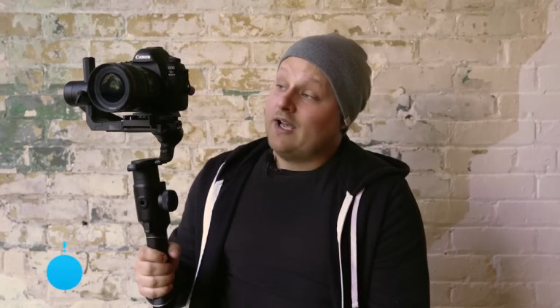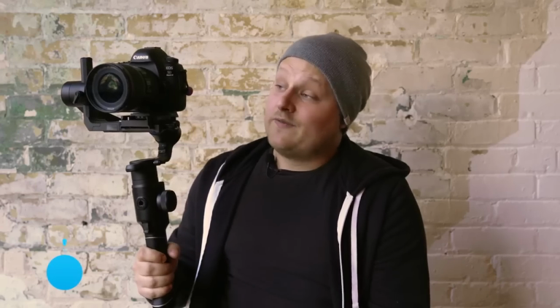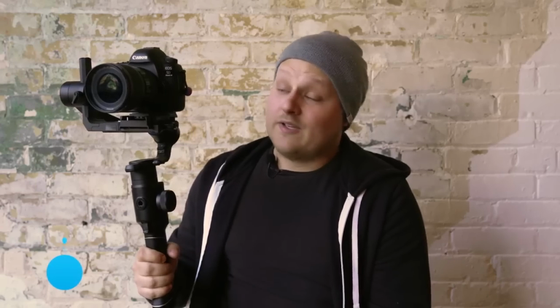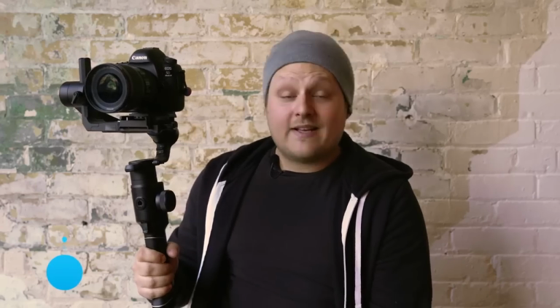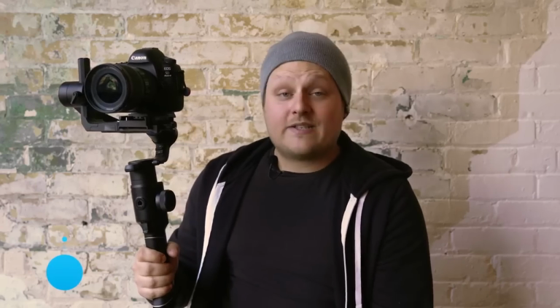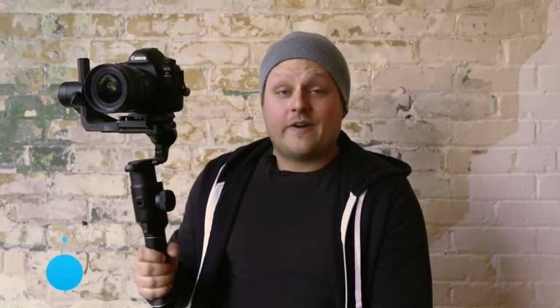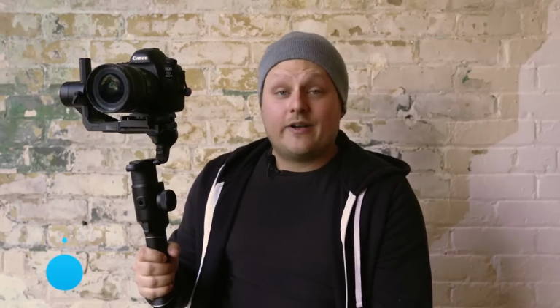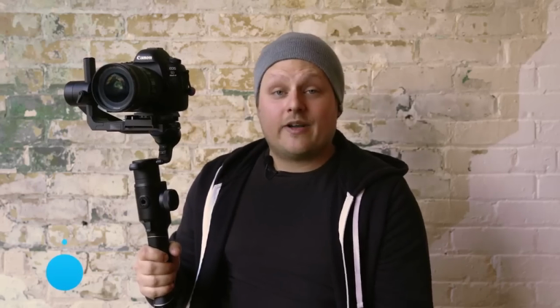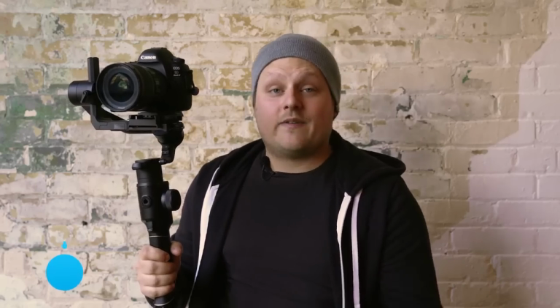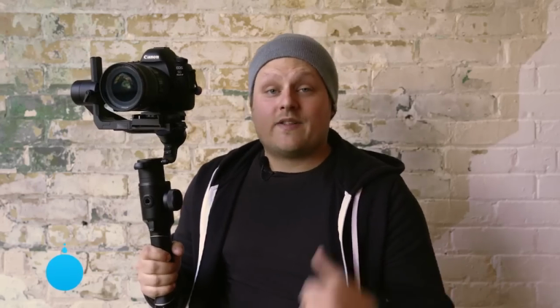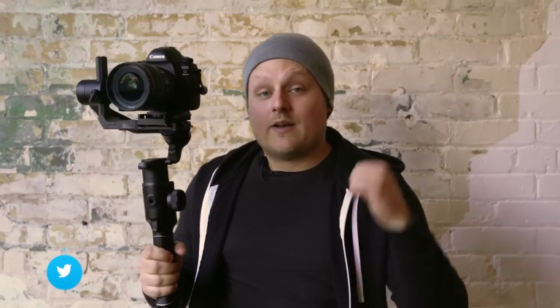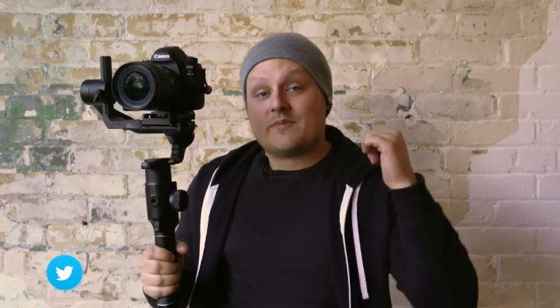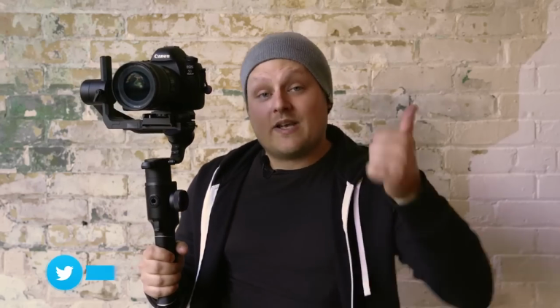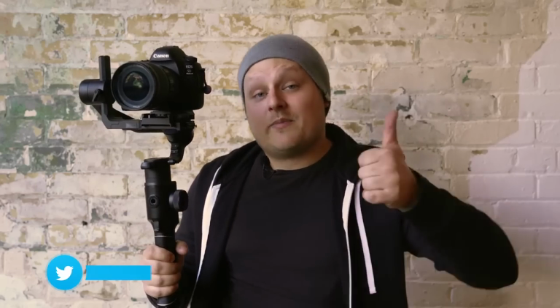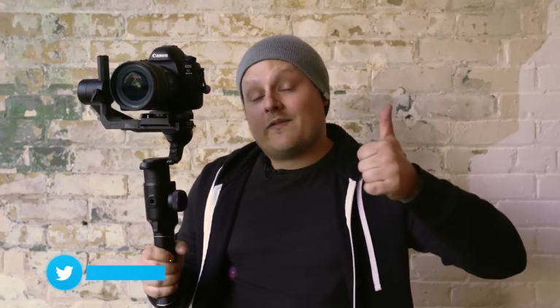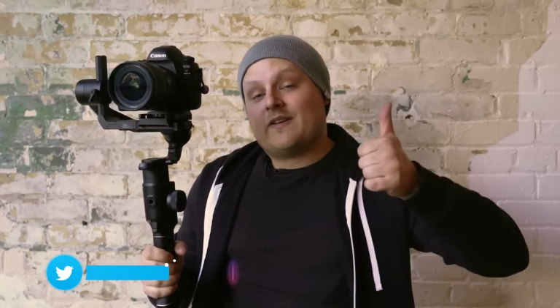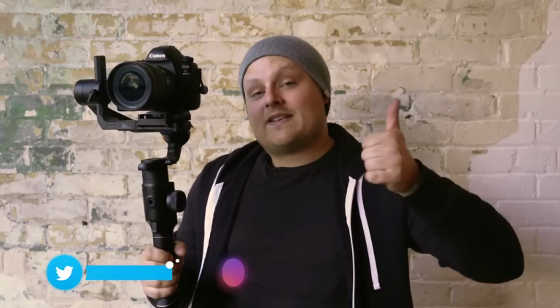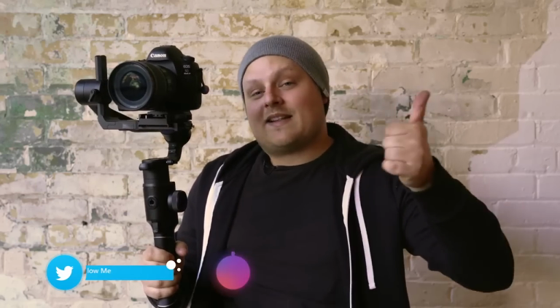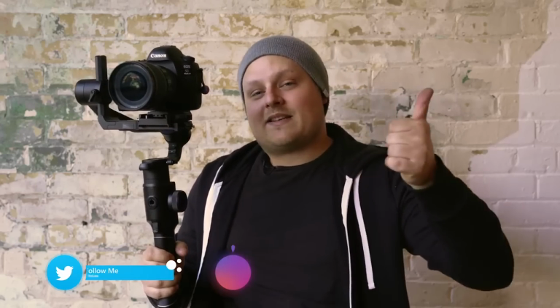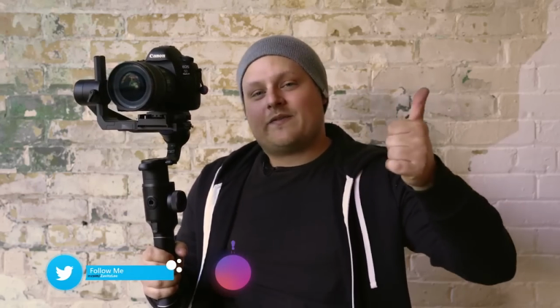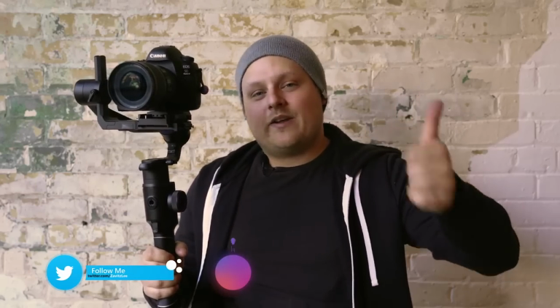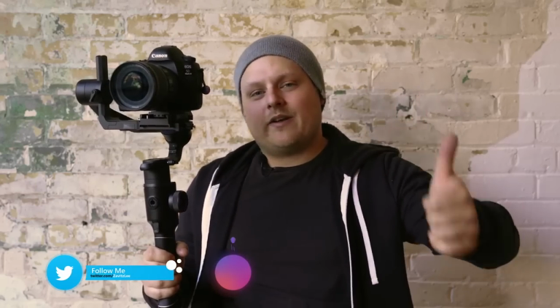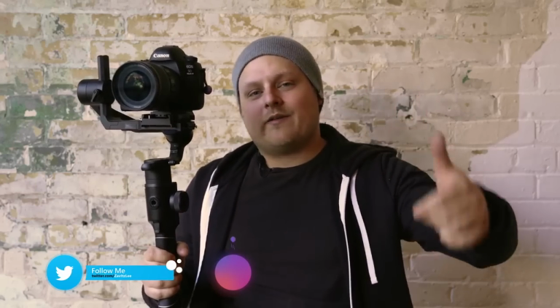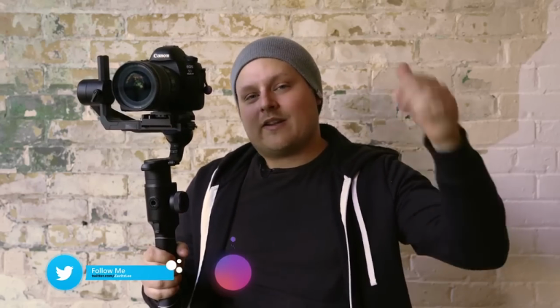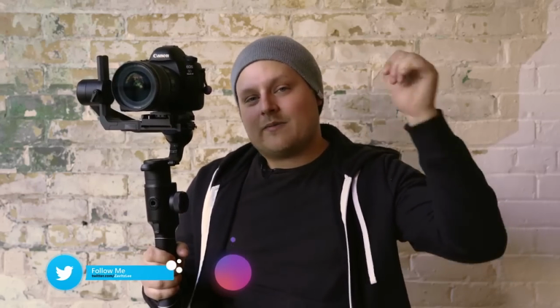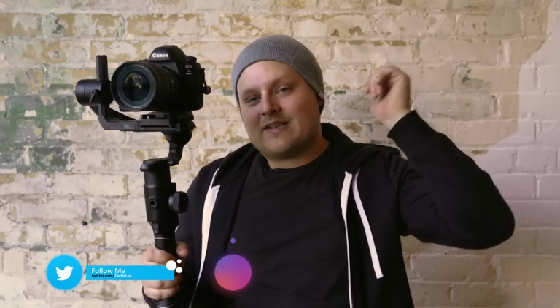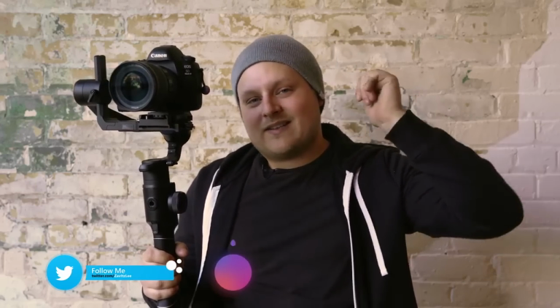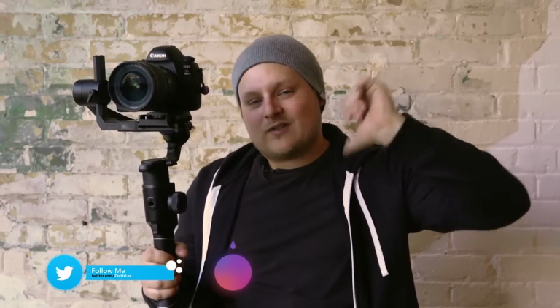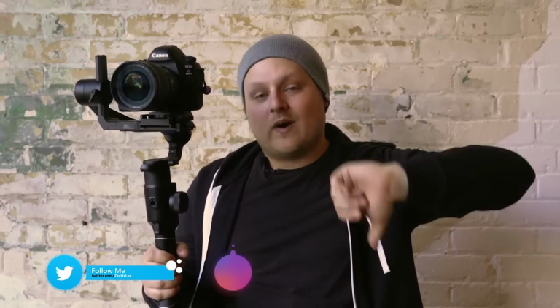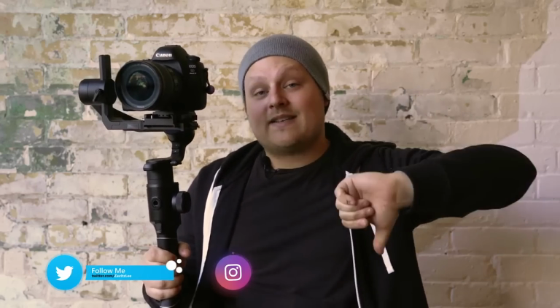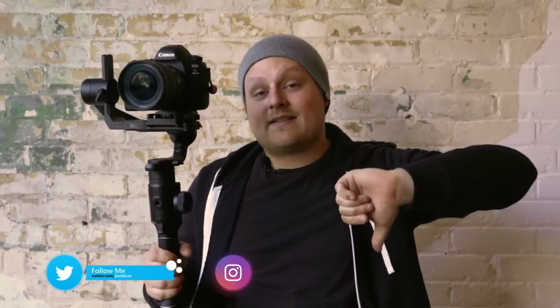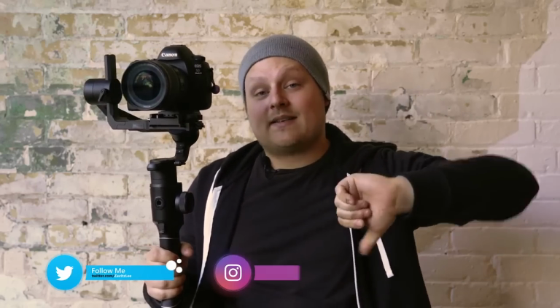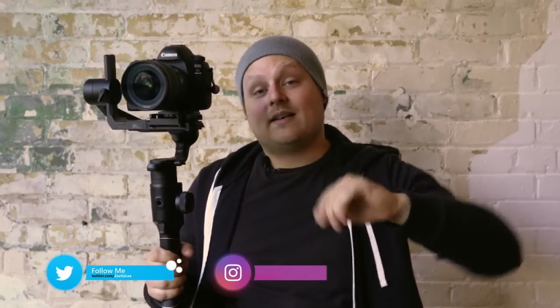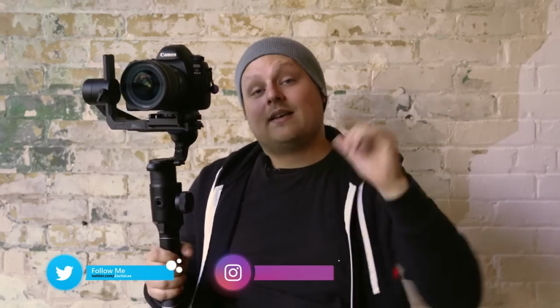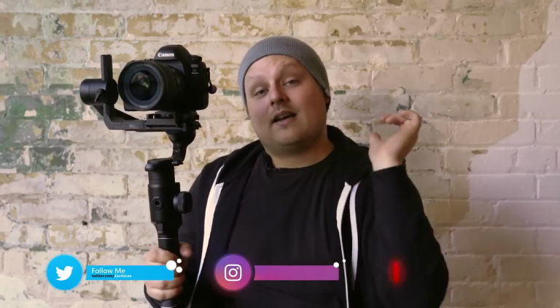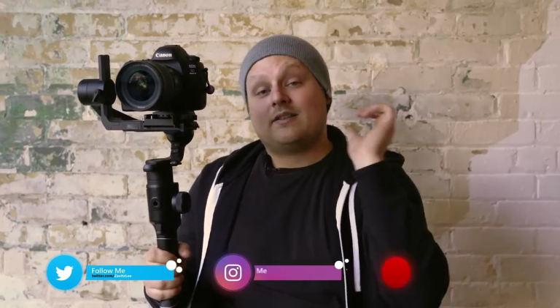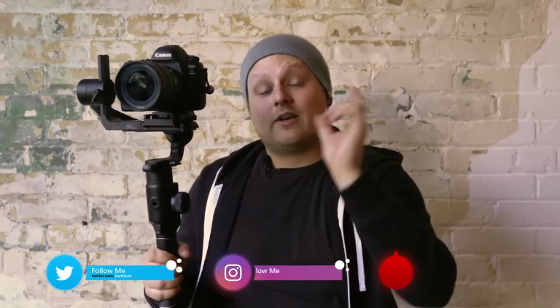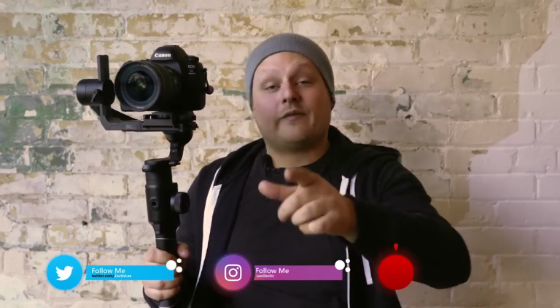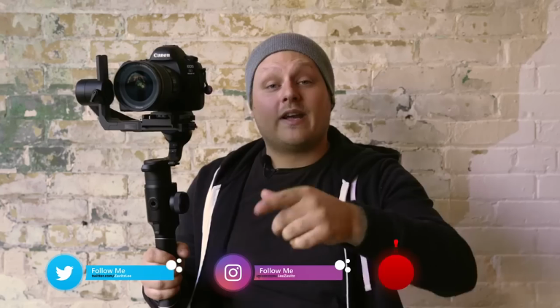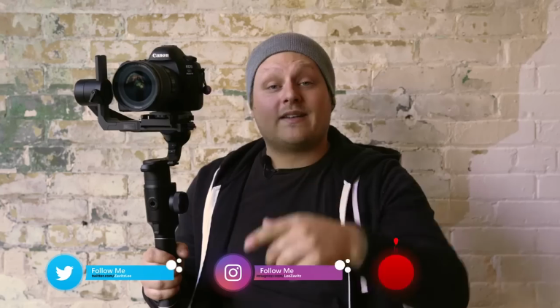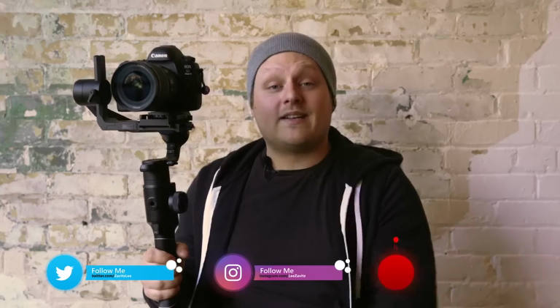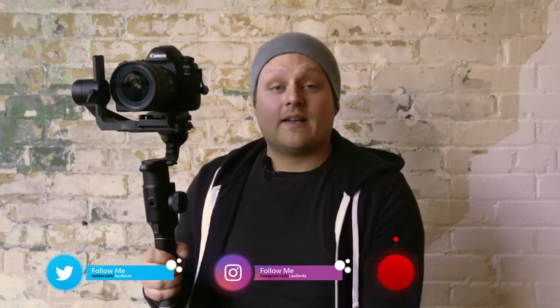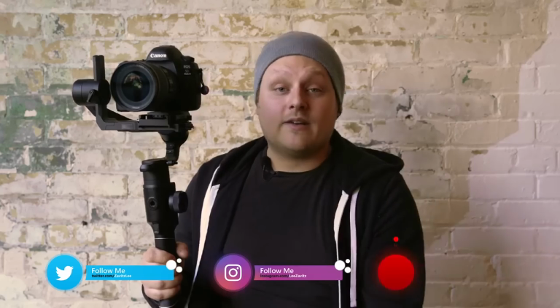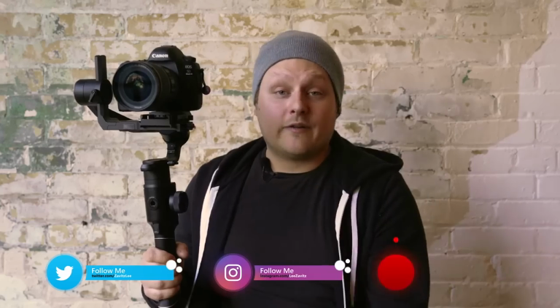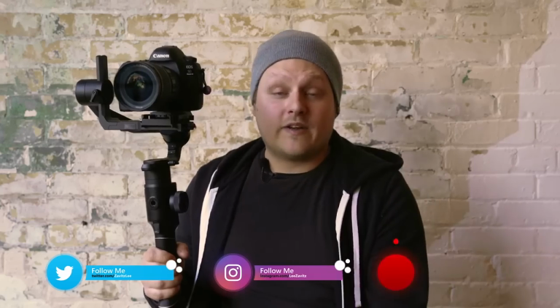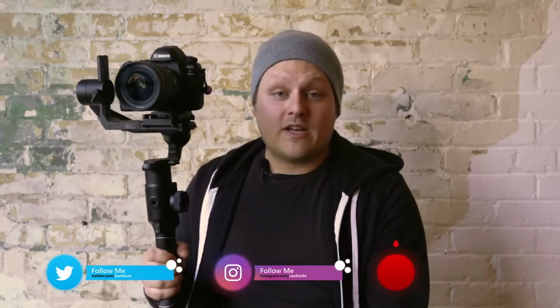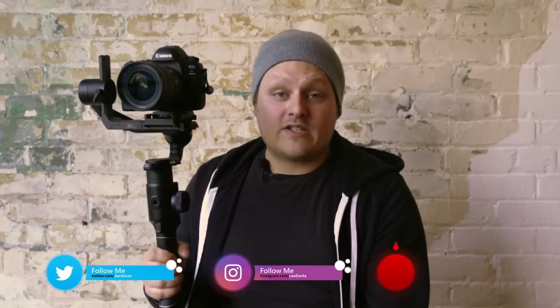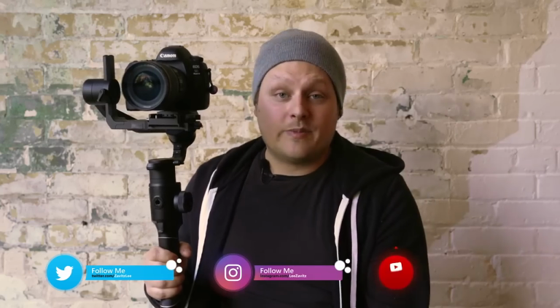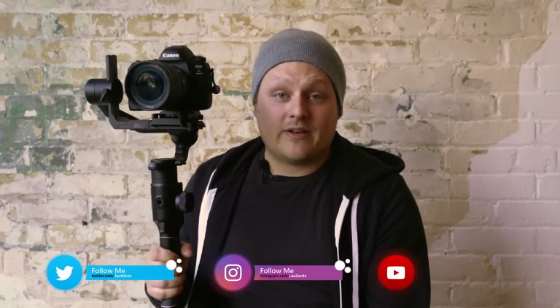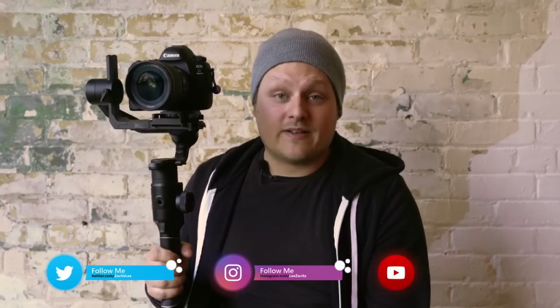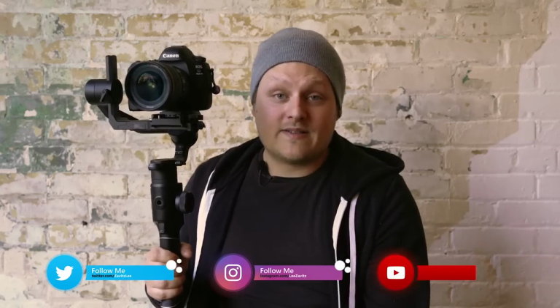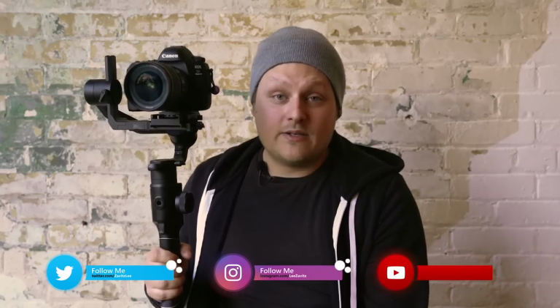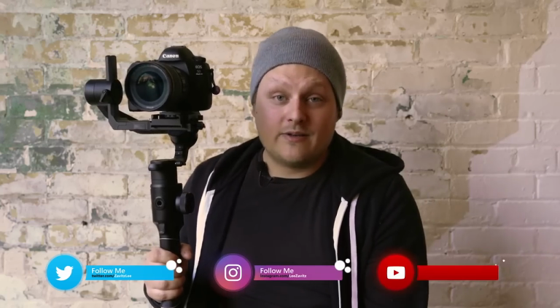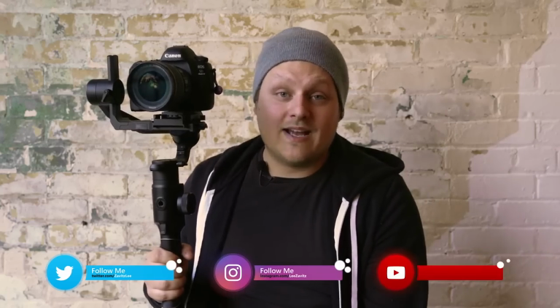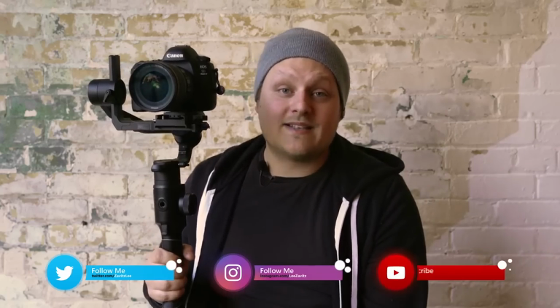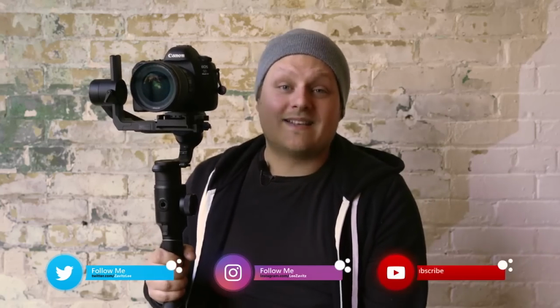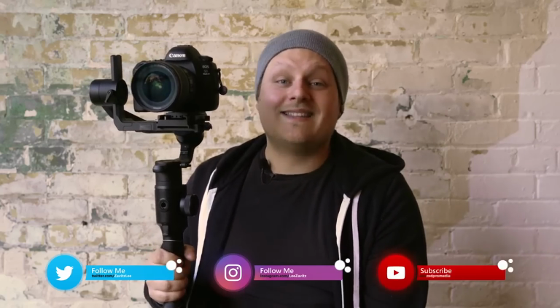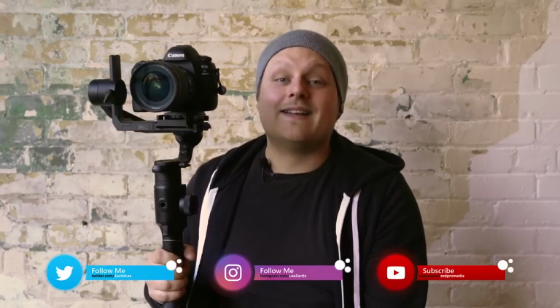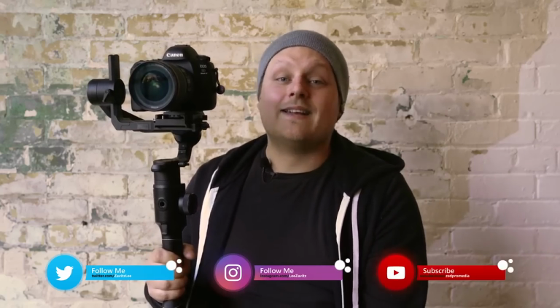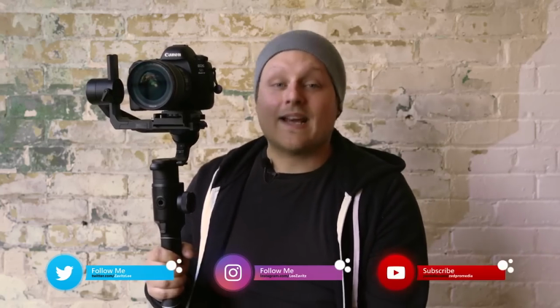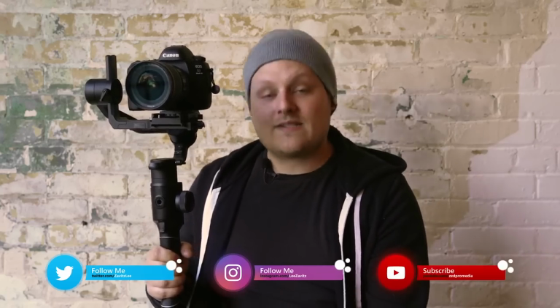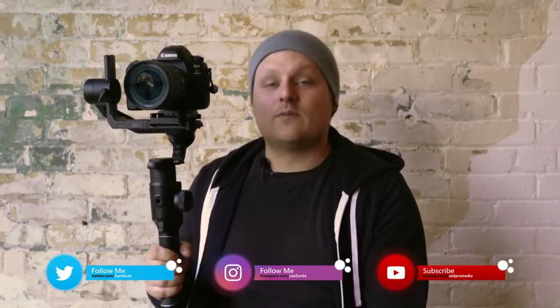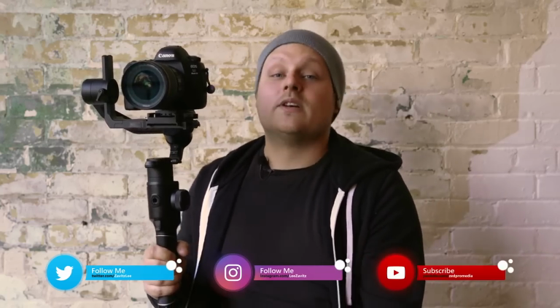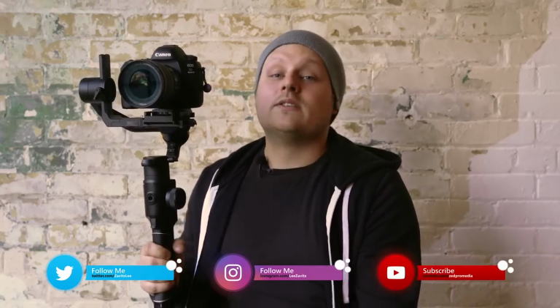If you like this video give it a thumbs up, if you dislike it give it a thumbs down. Don't forget to hit that notification bell and I'll see you guys in the next one.